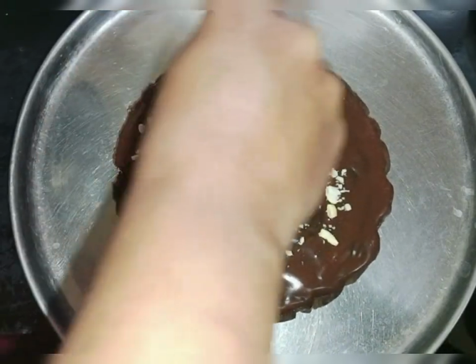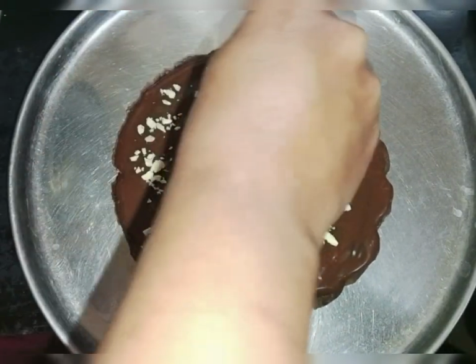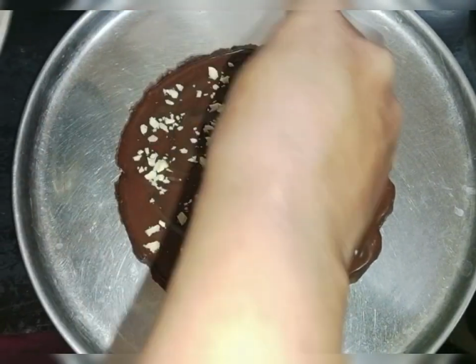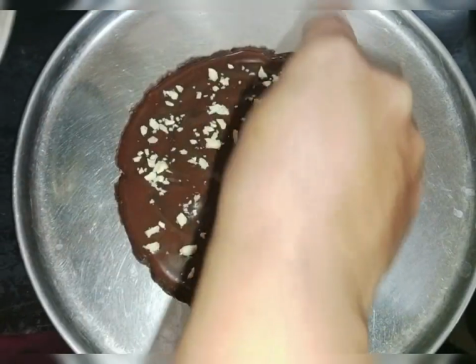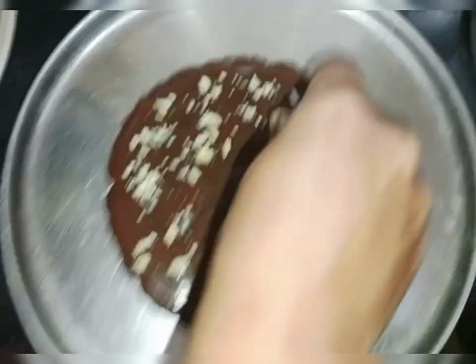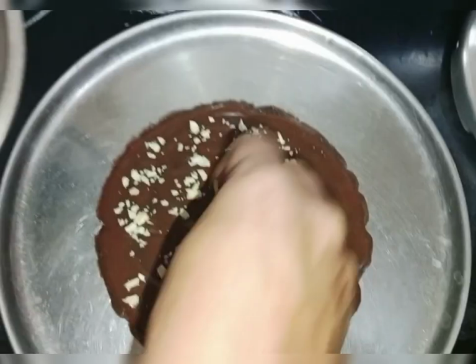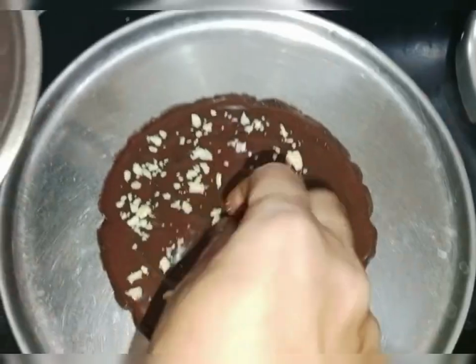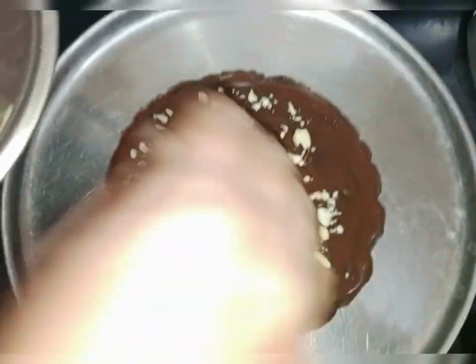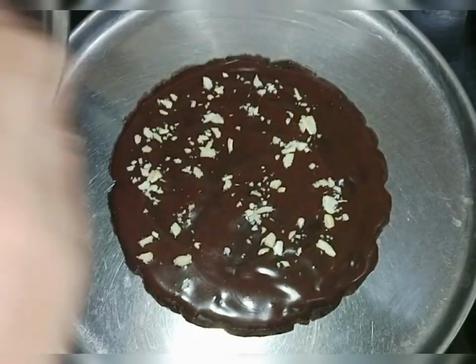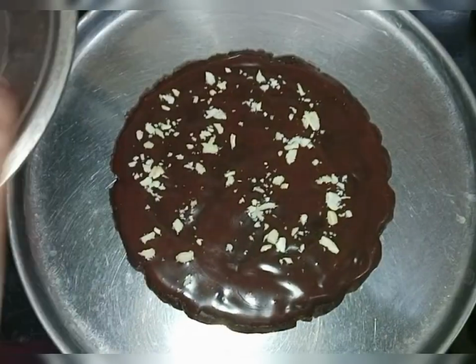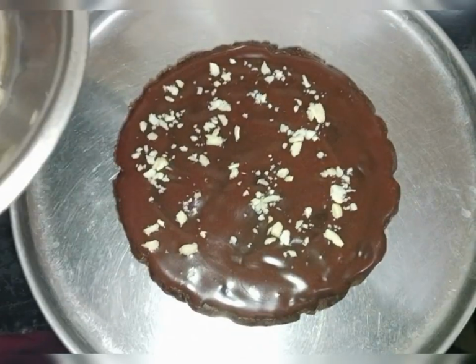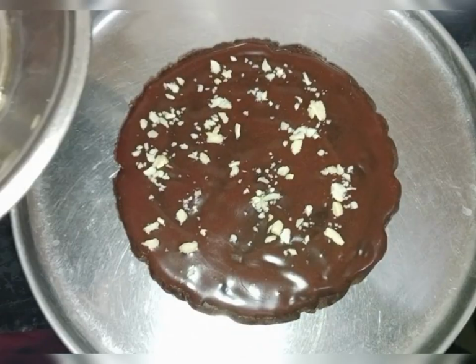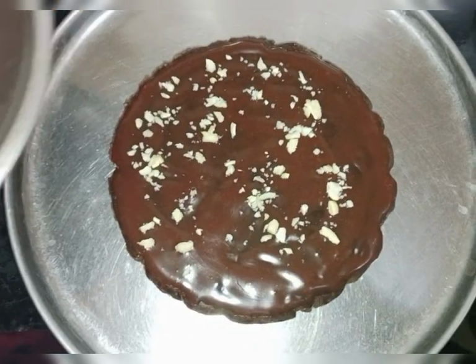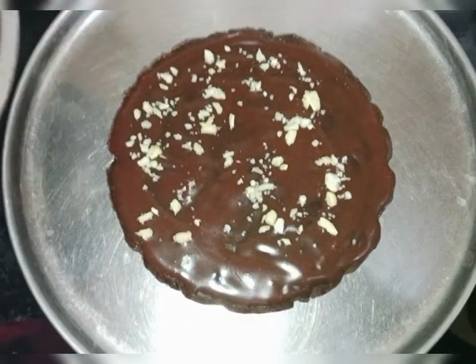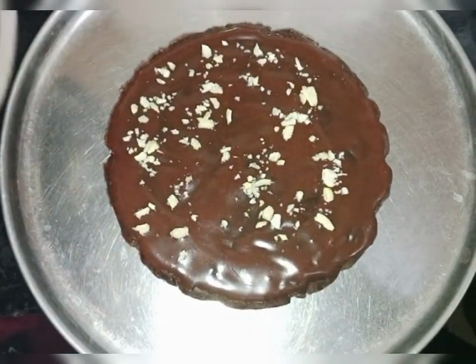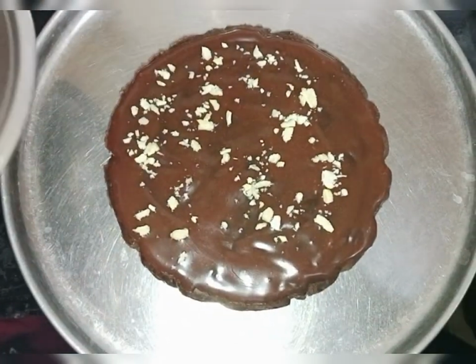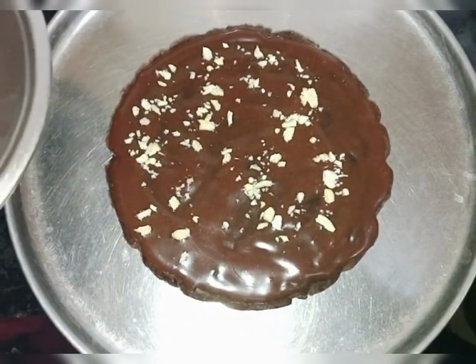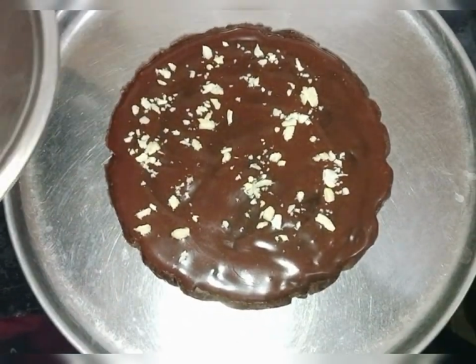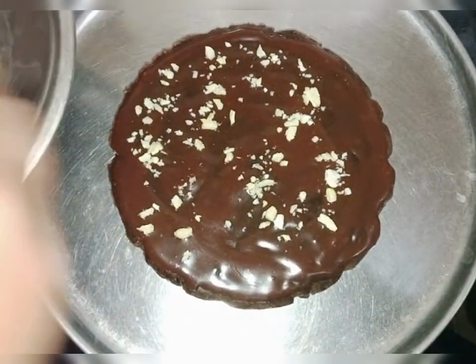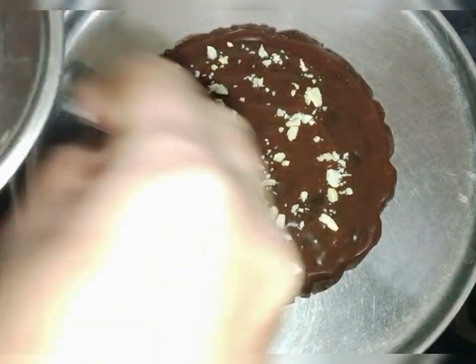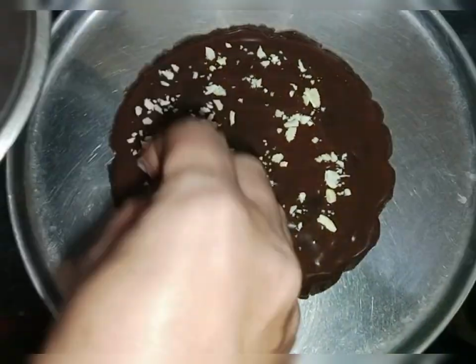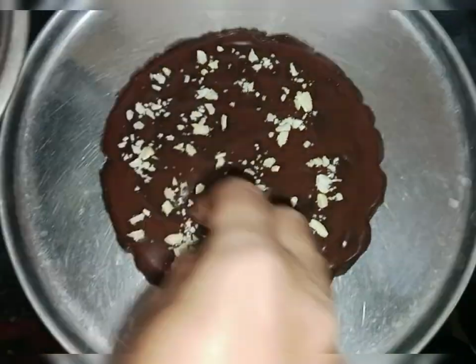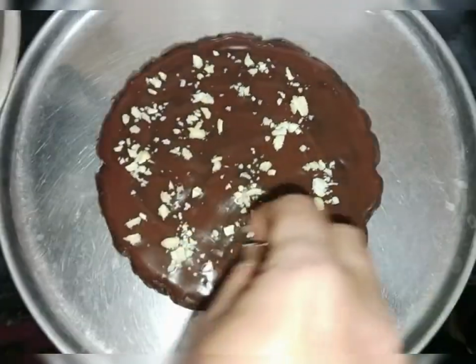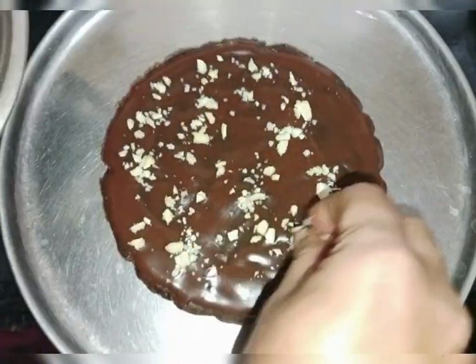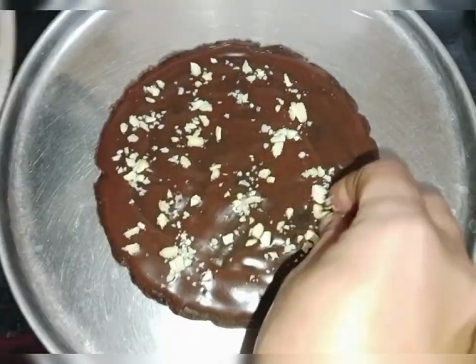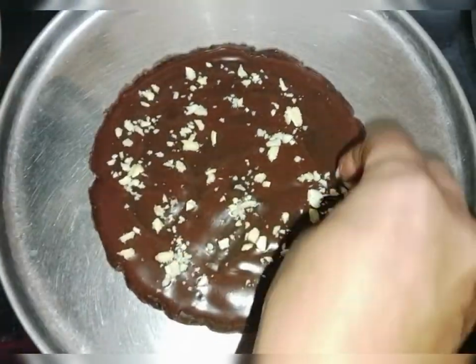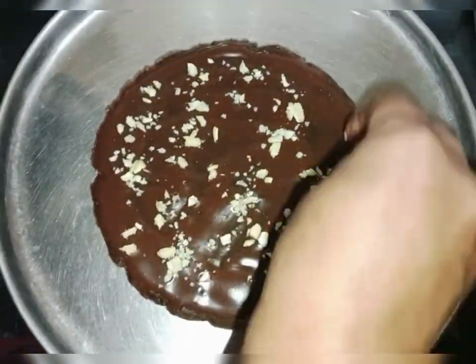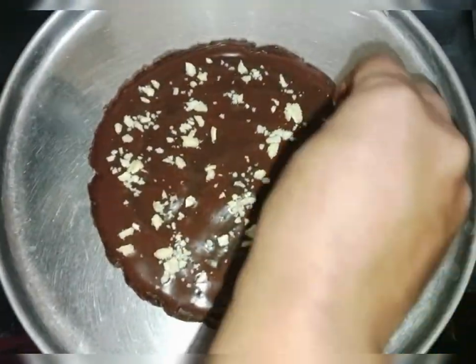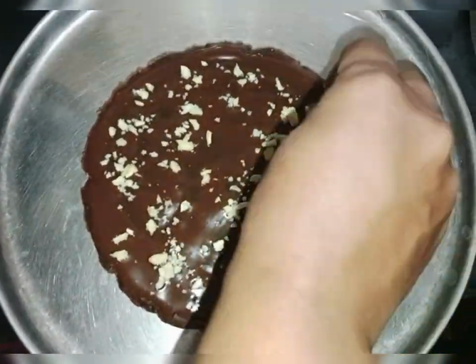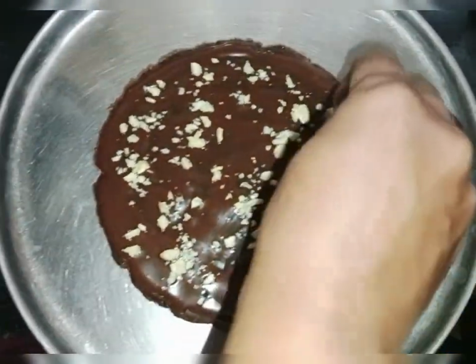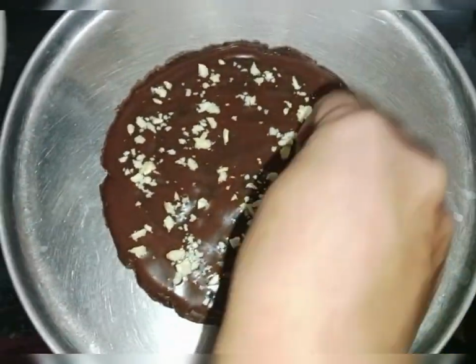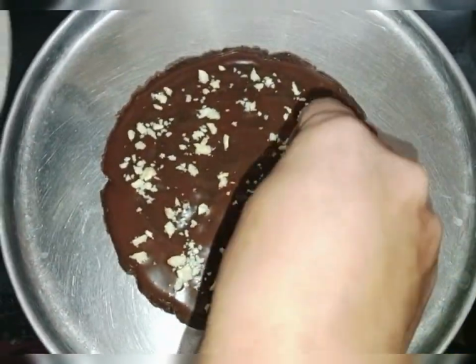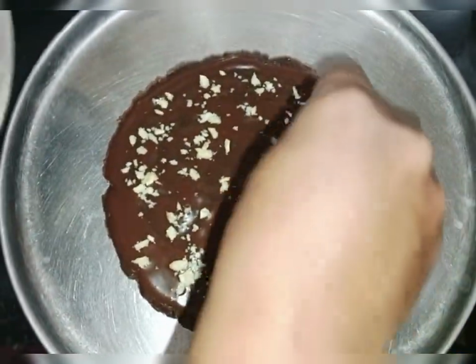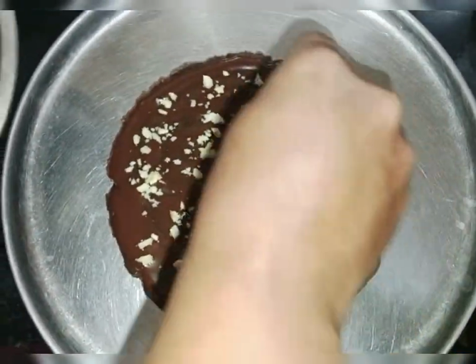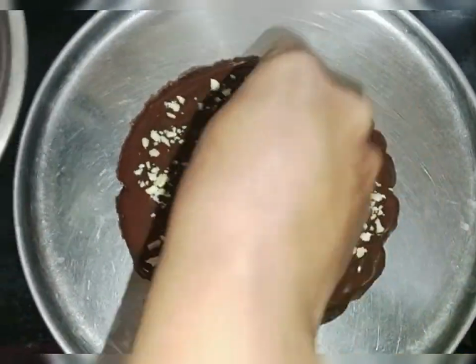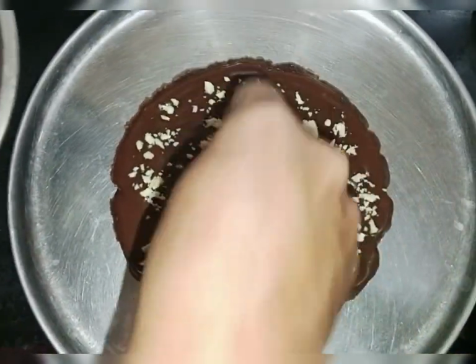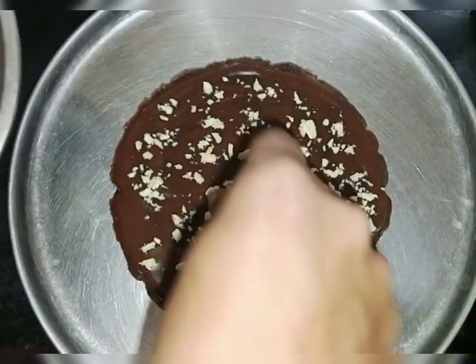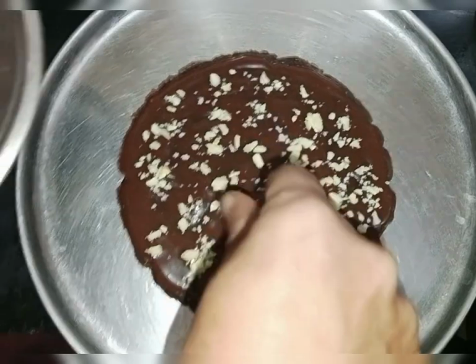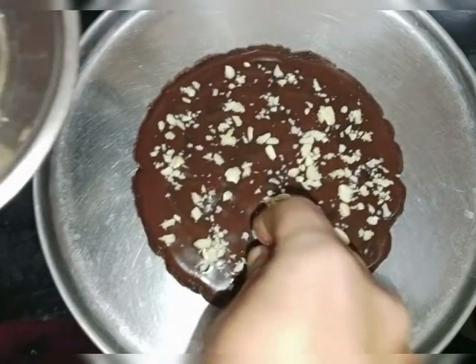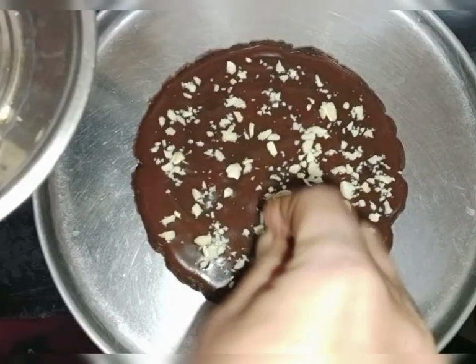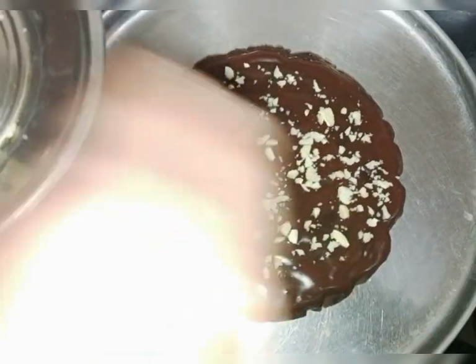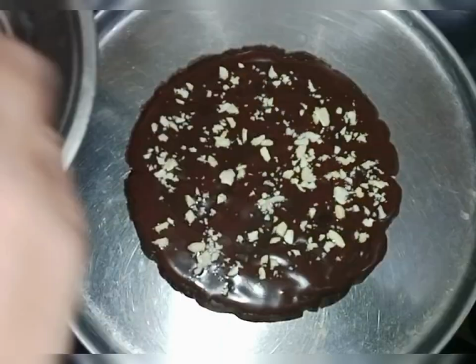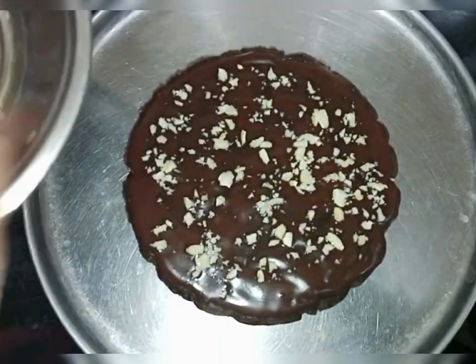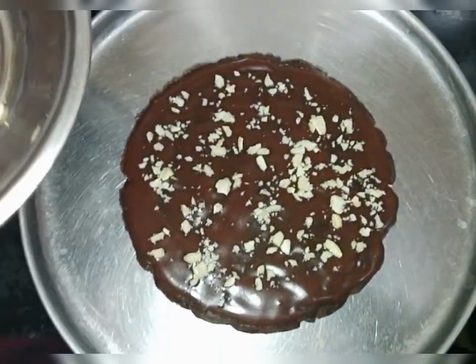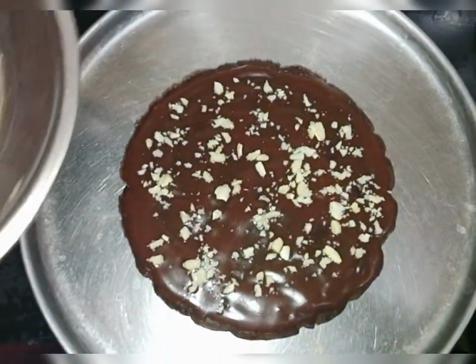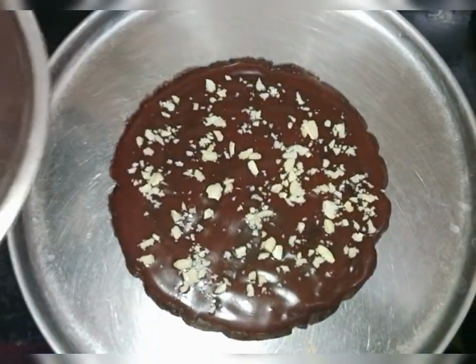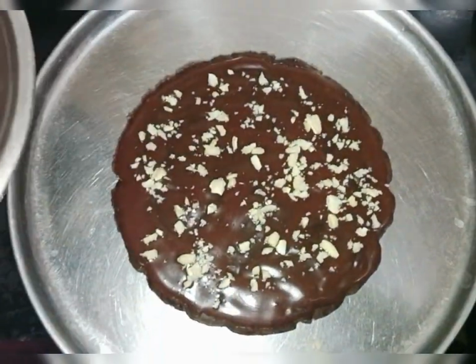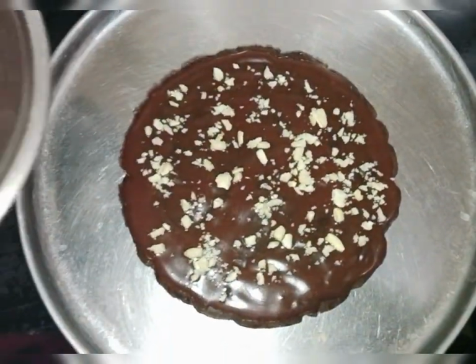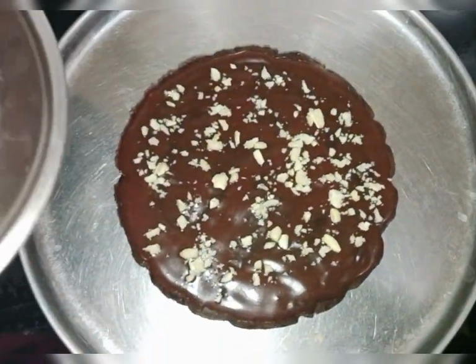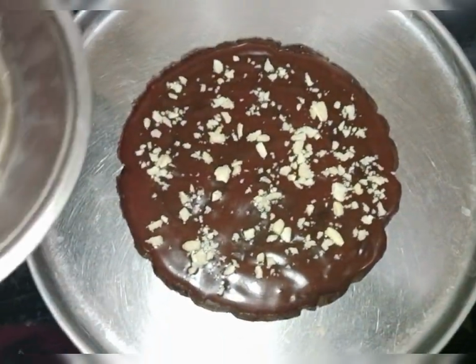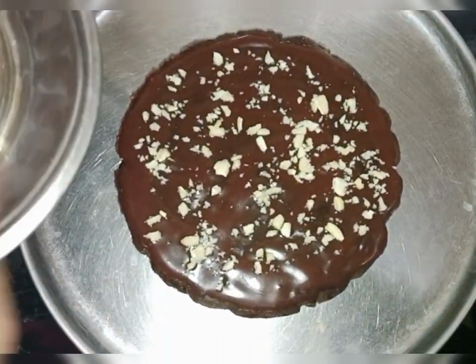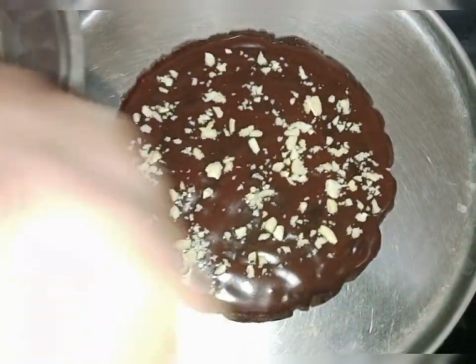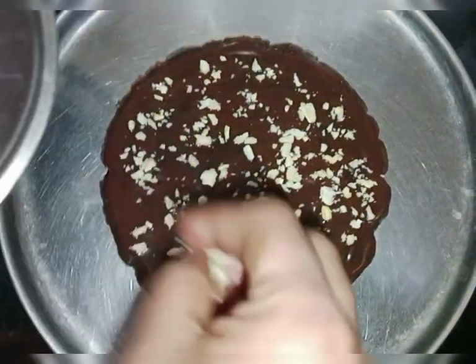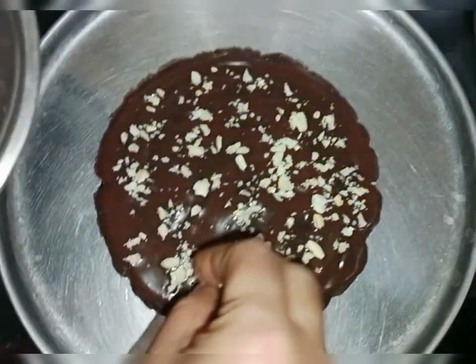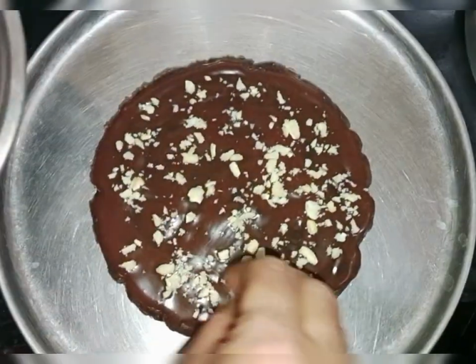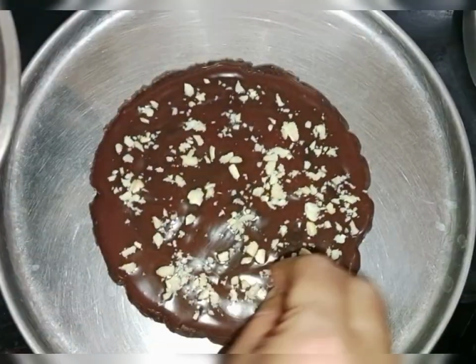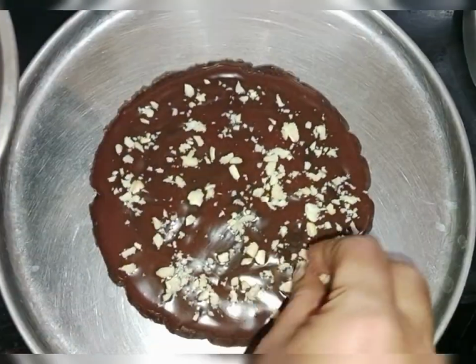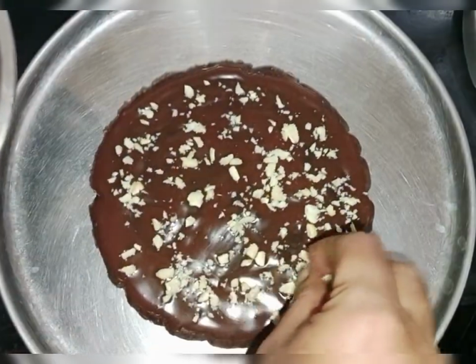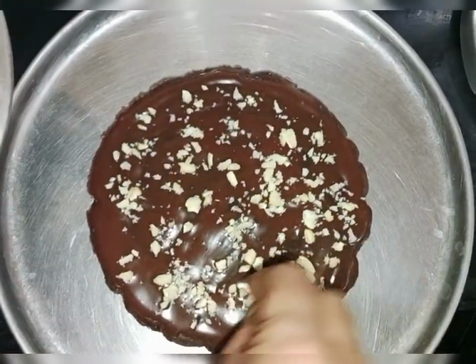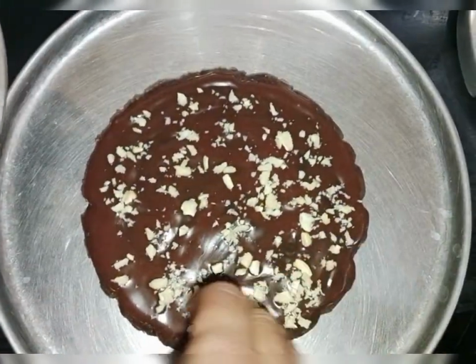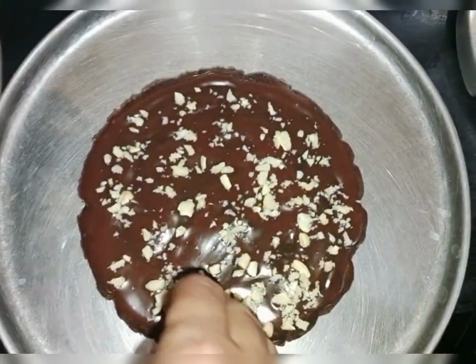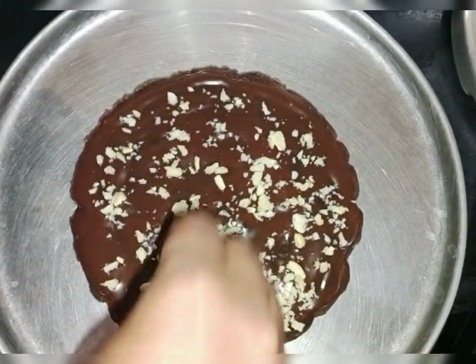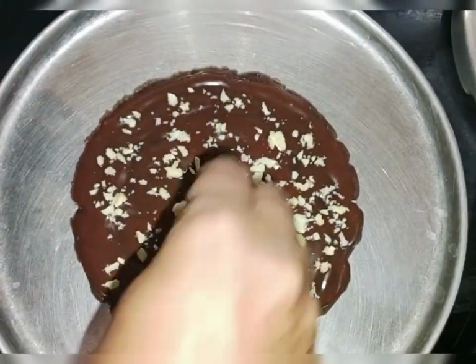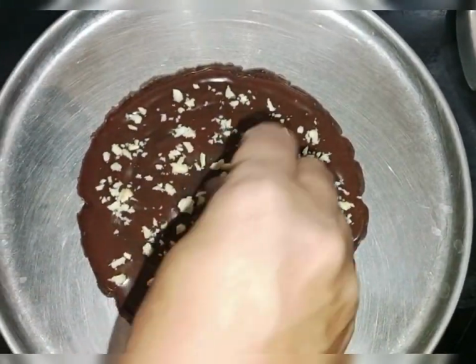I can put a little bit of salt and water, and I'll put it in the water.